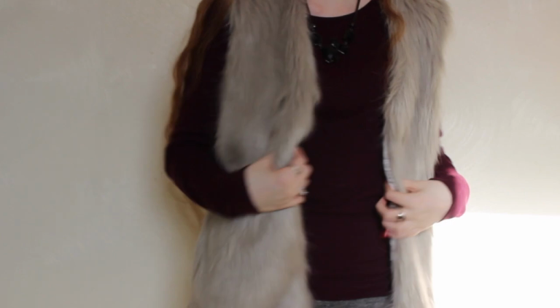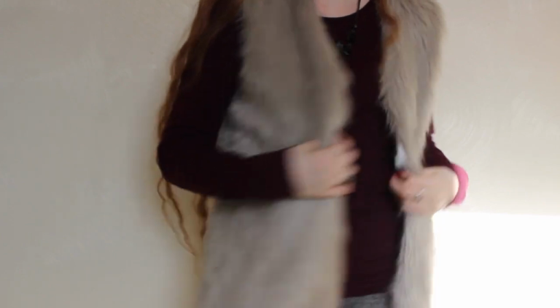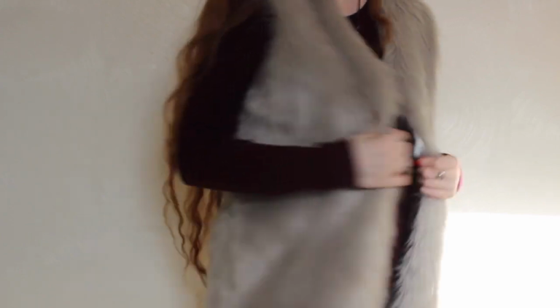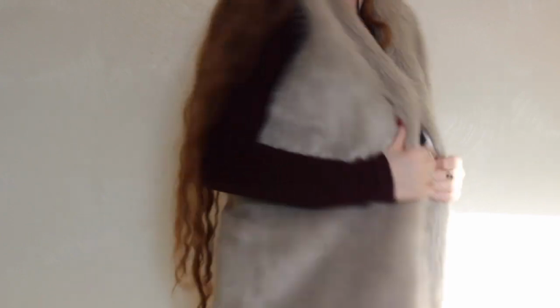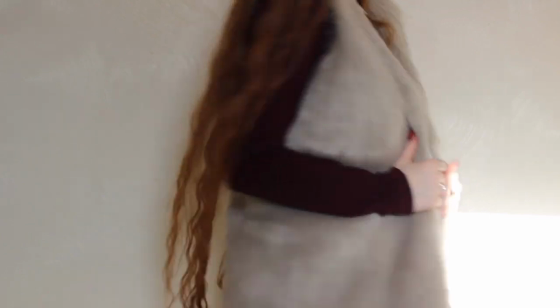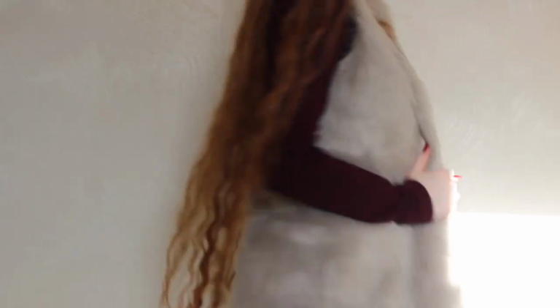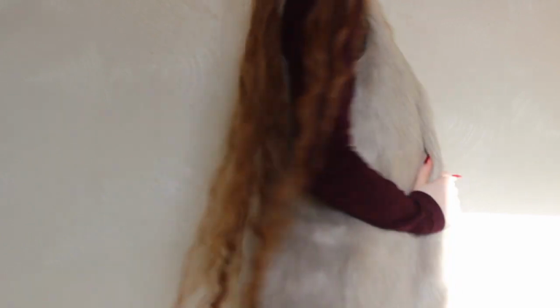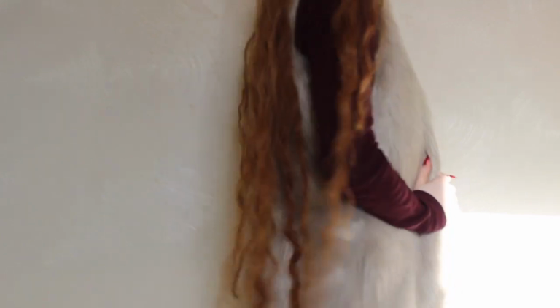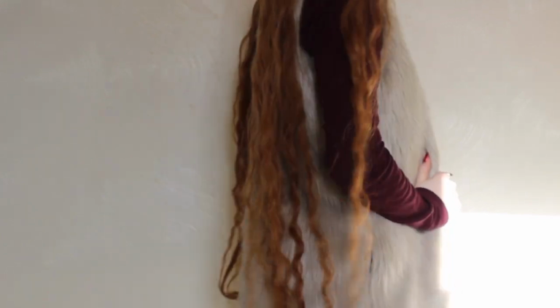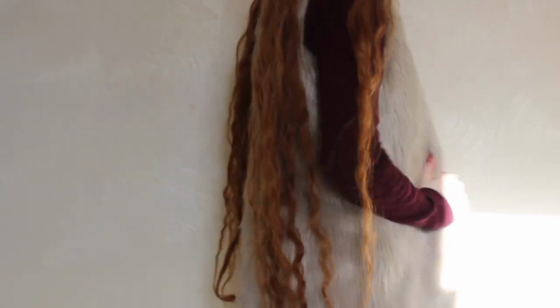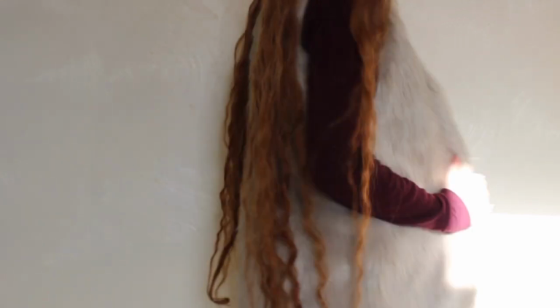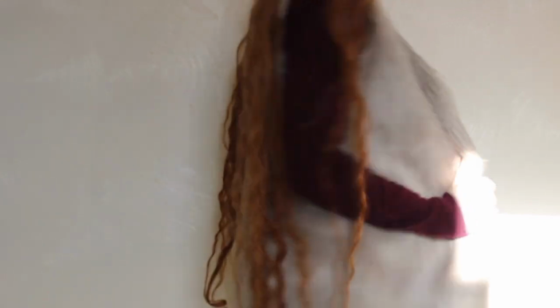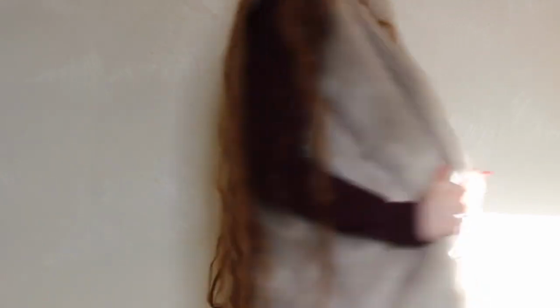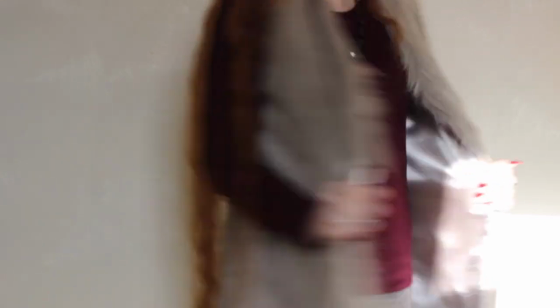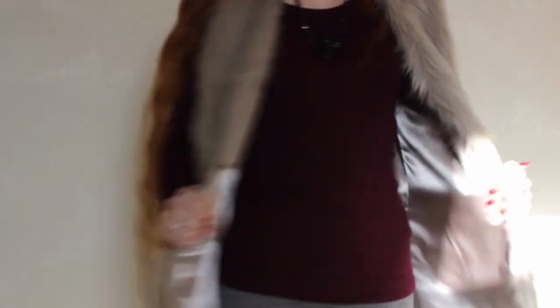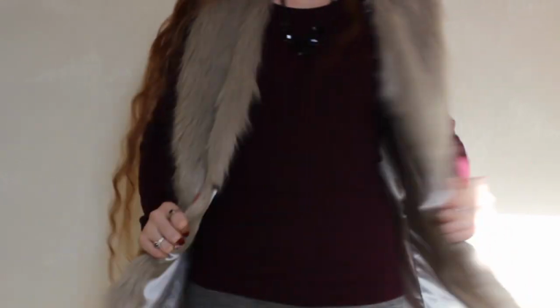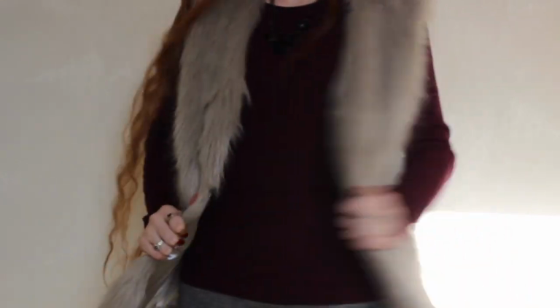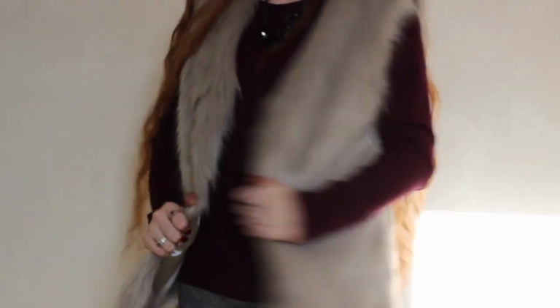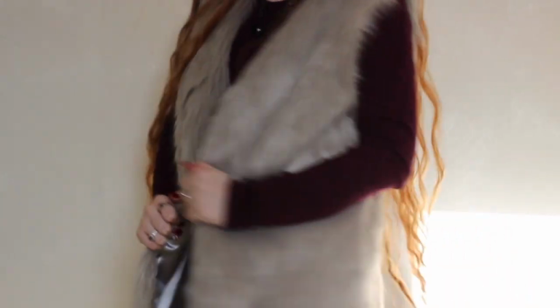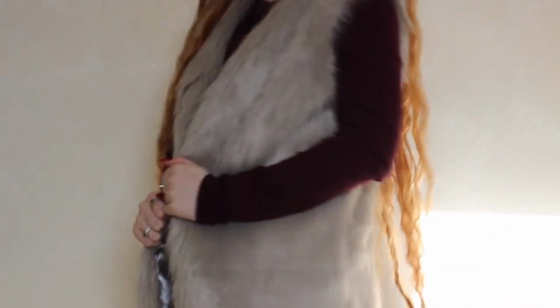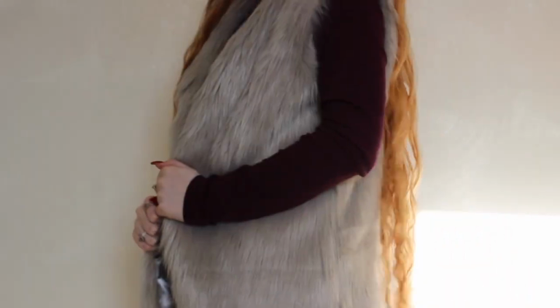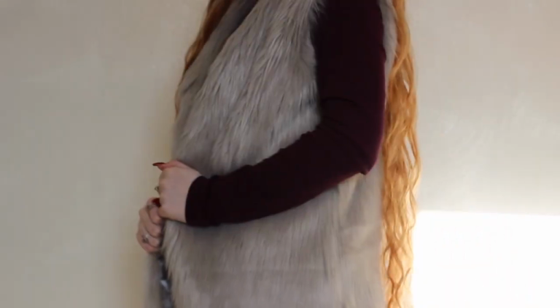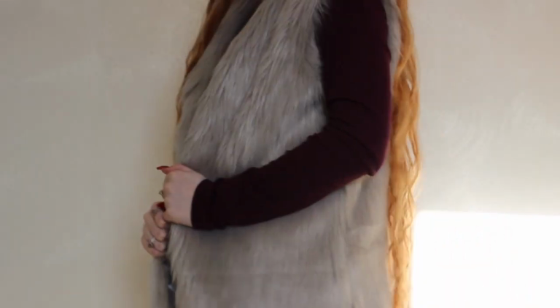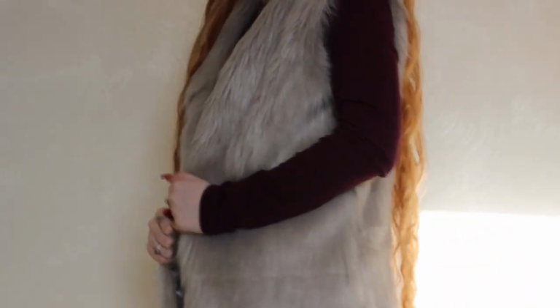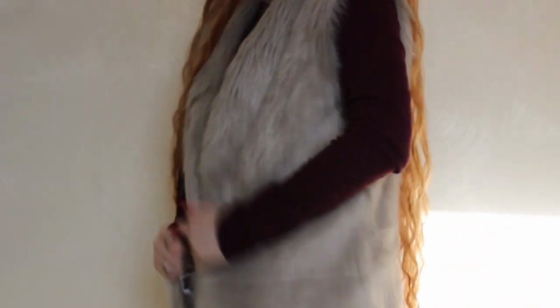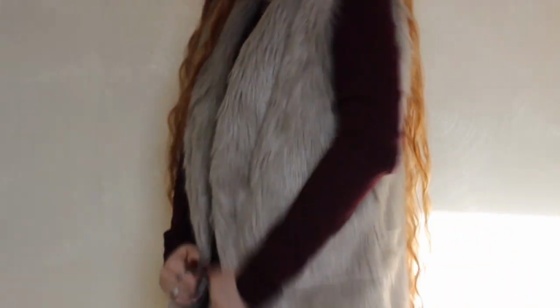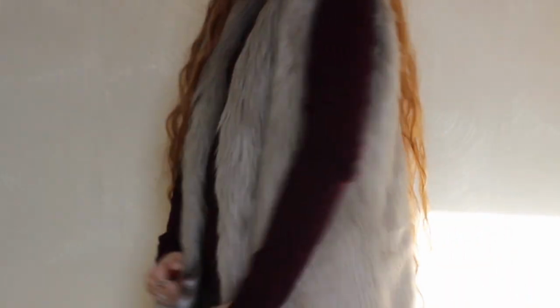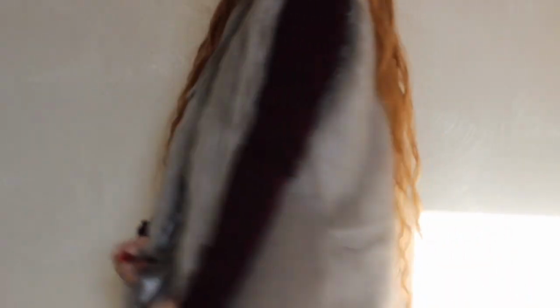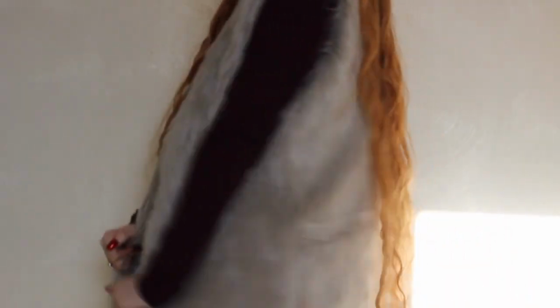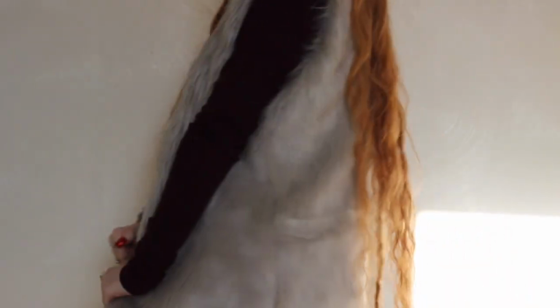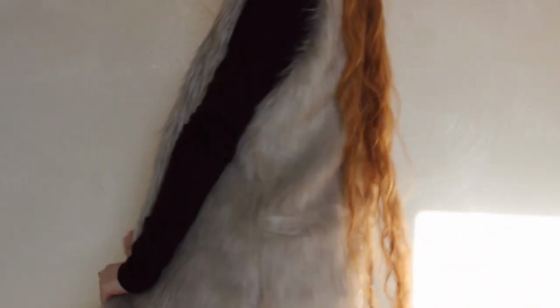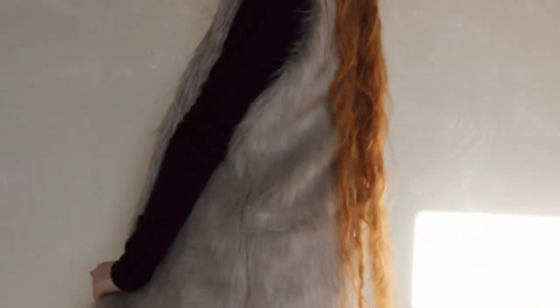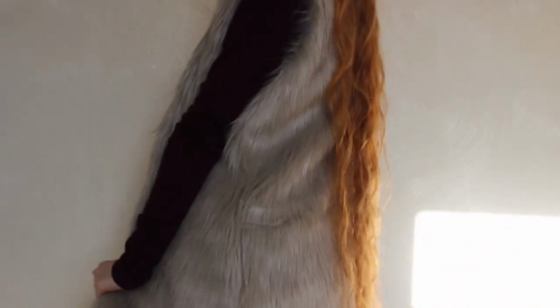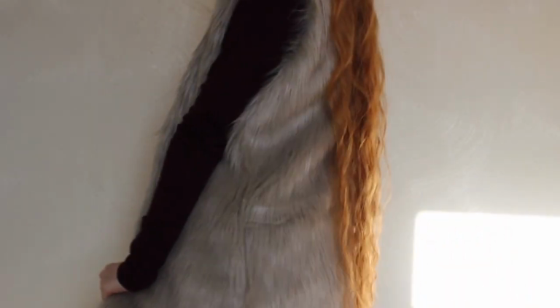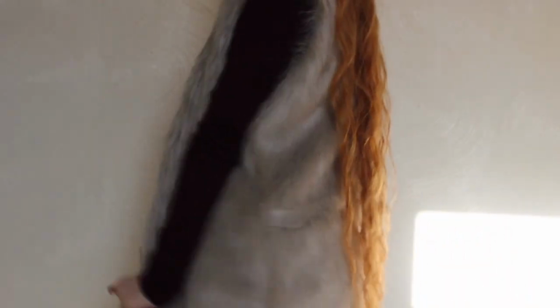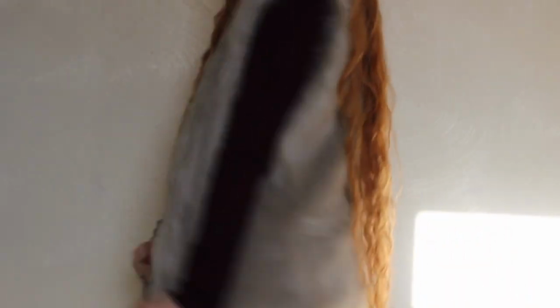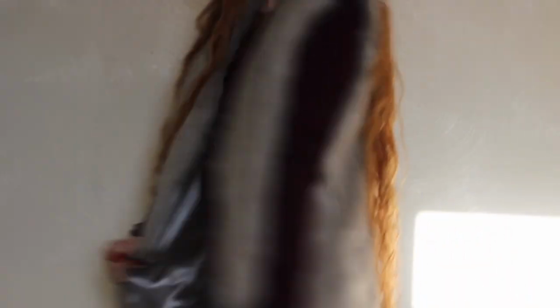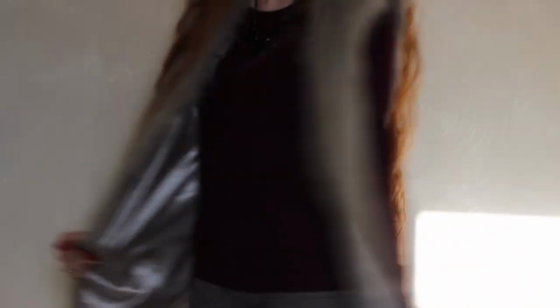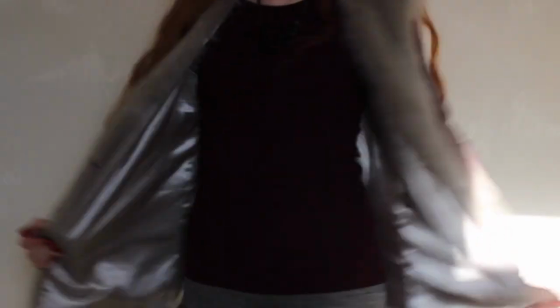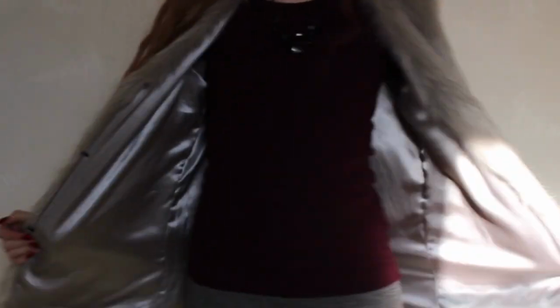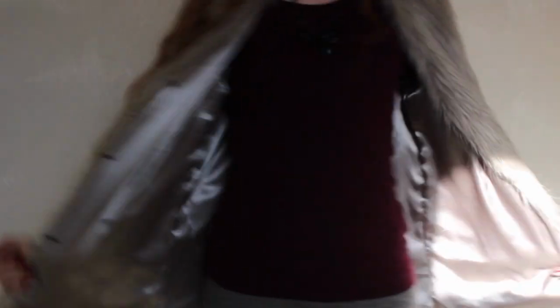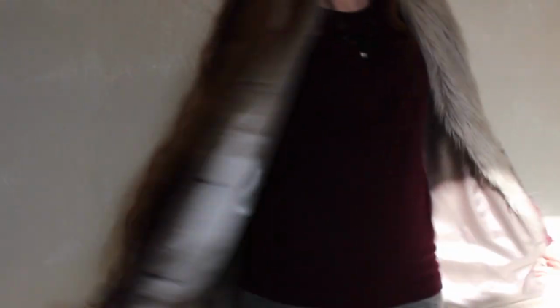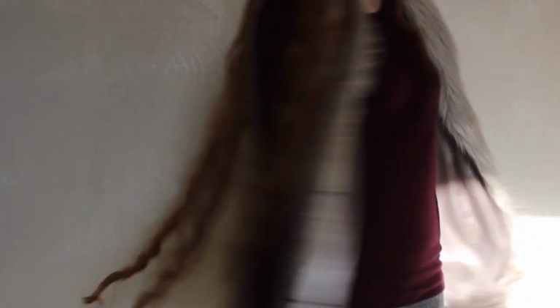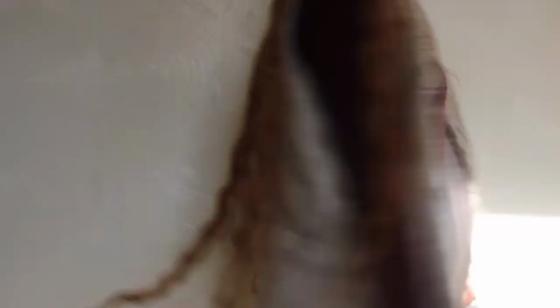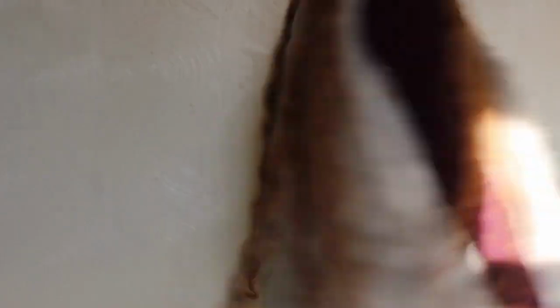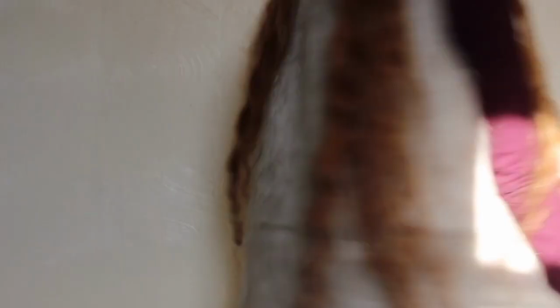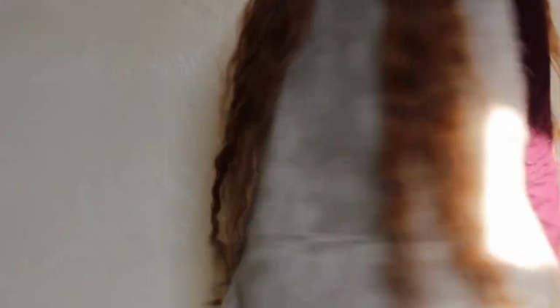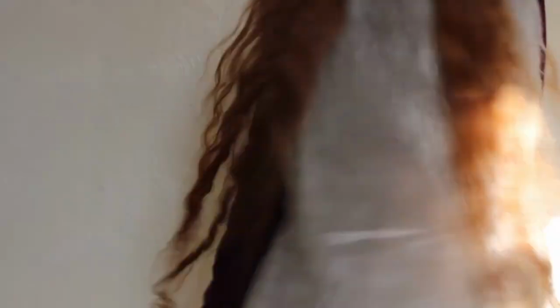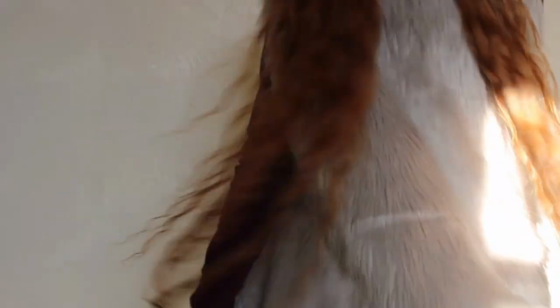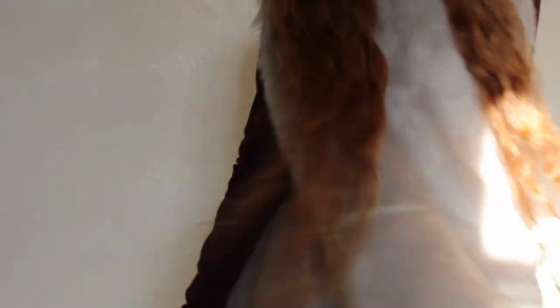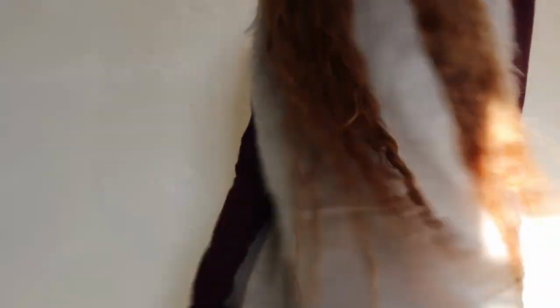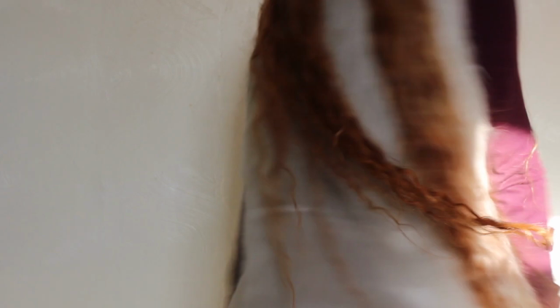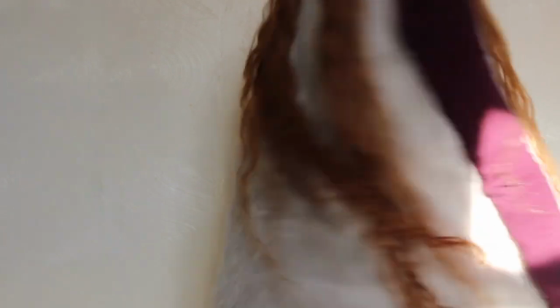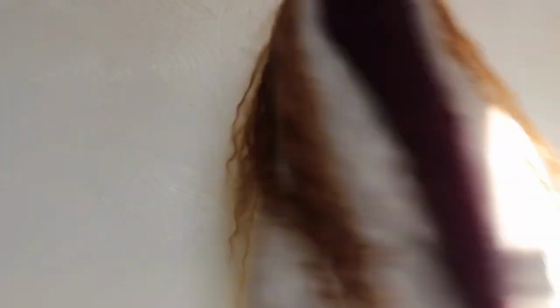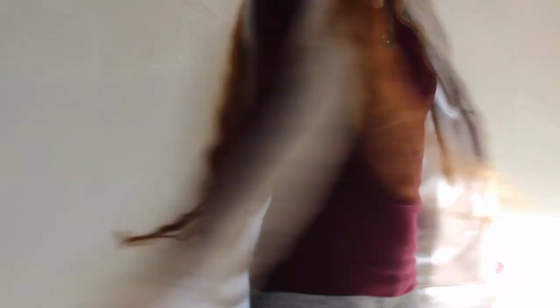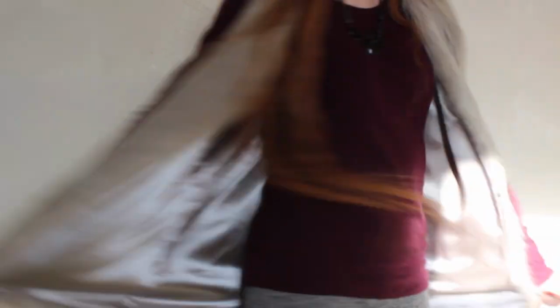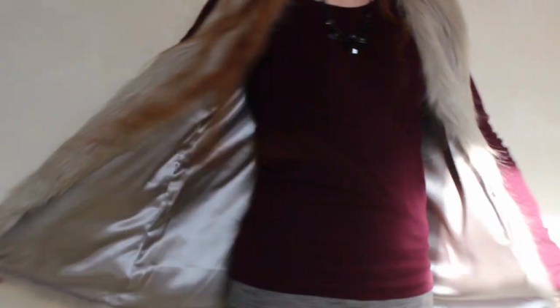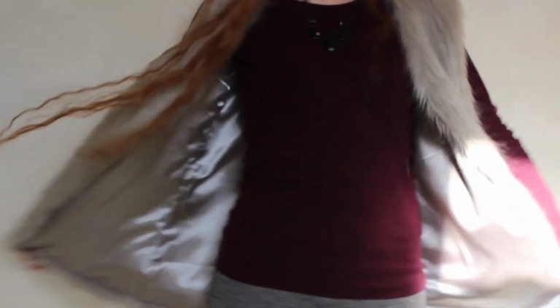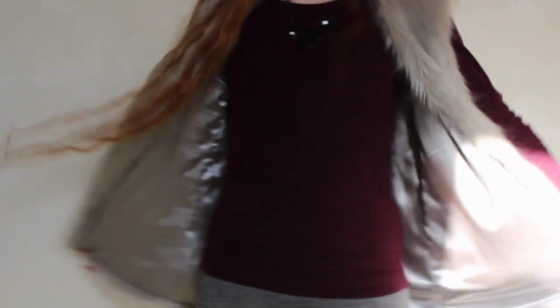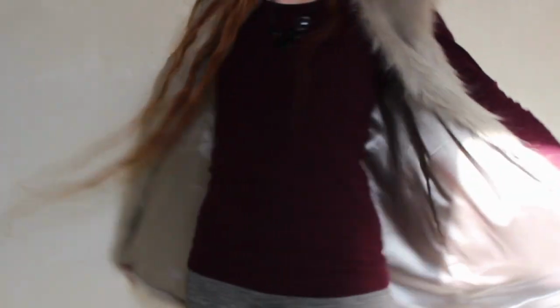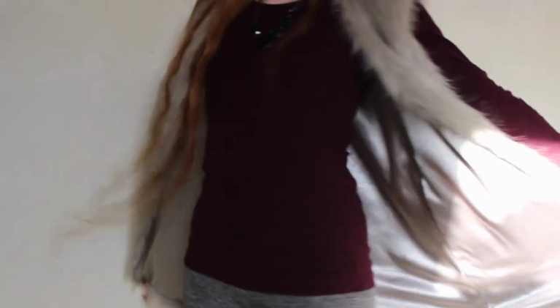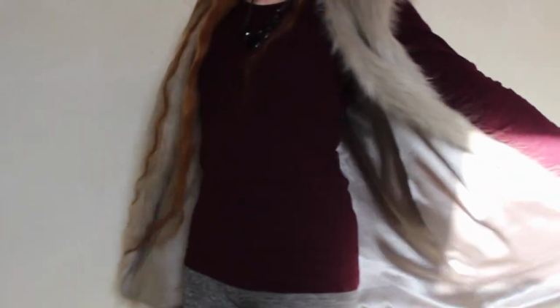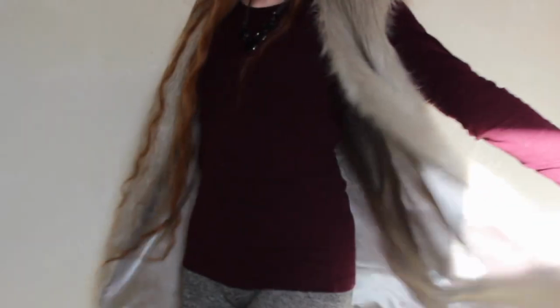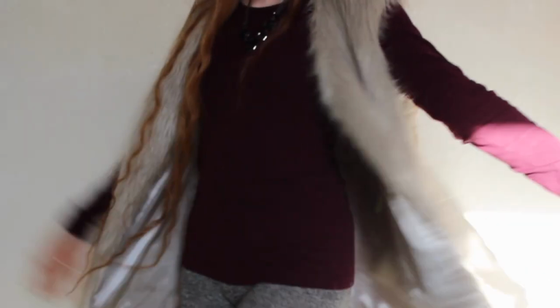Hey guys, this is my winter outfit of the week for this week. I have four outfits for you and let's get into it.